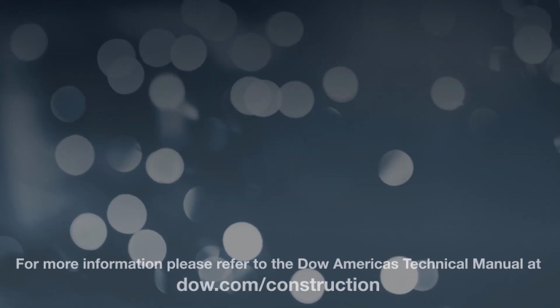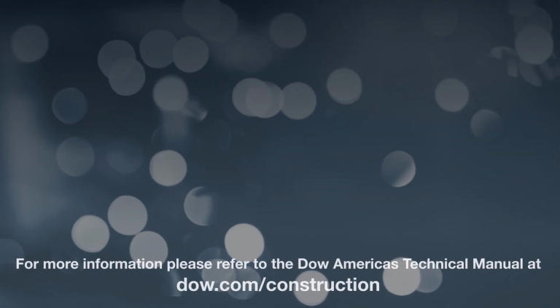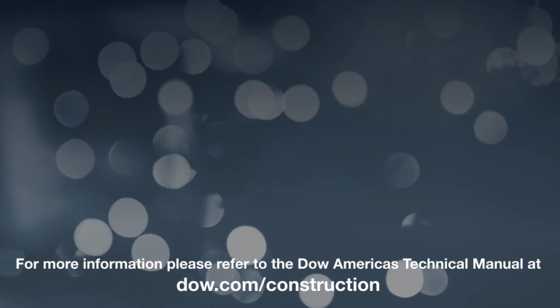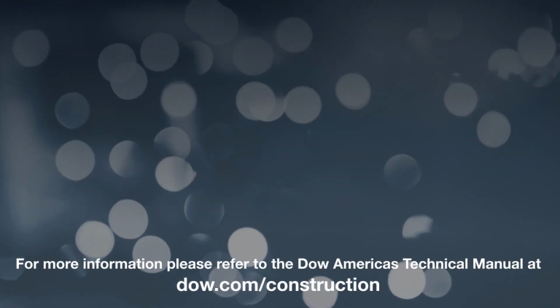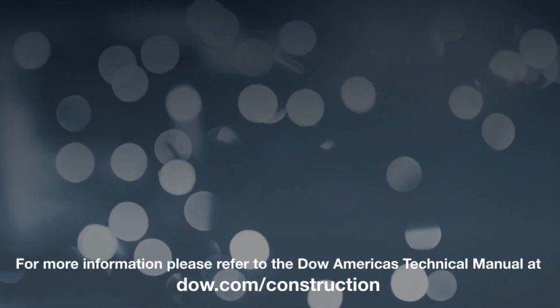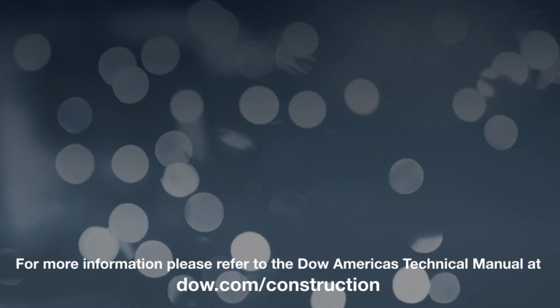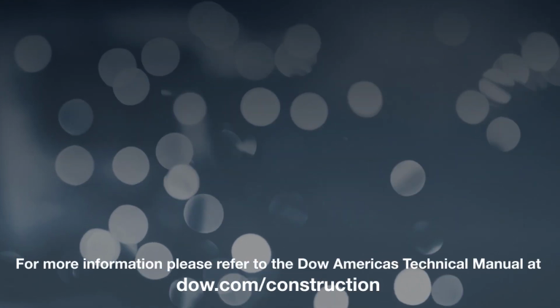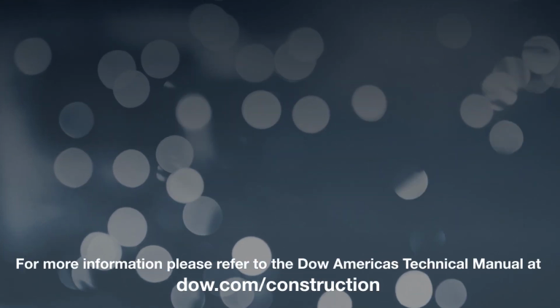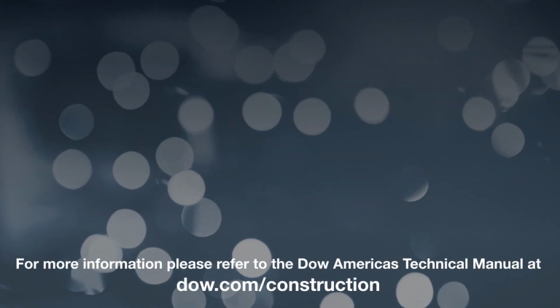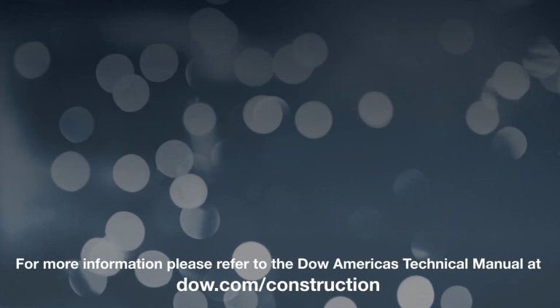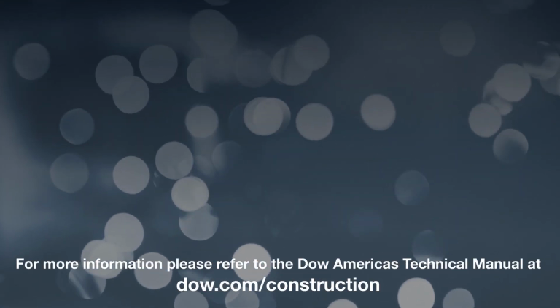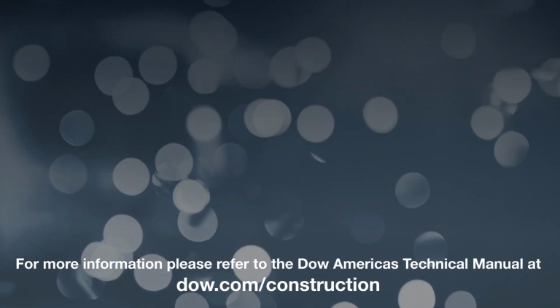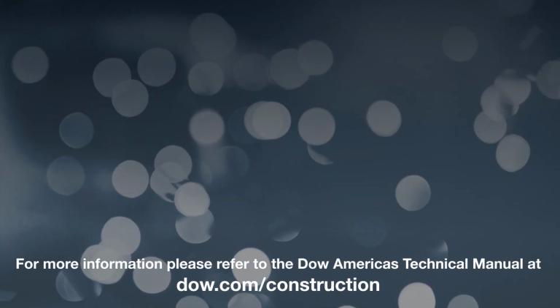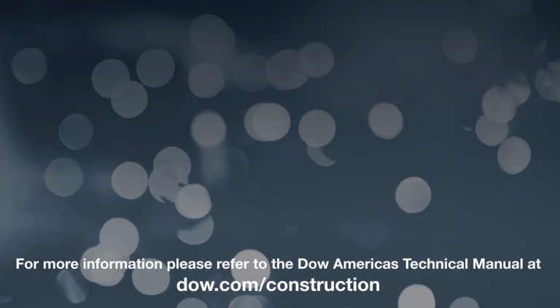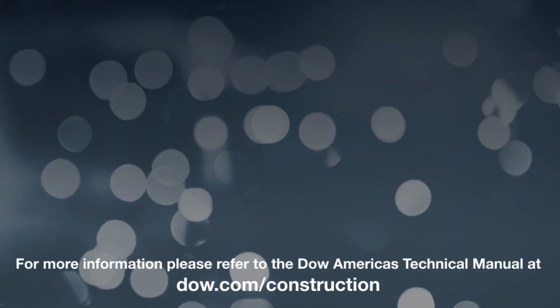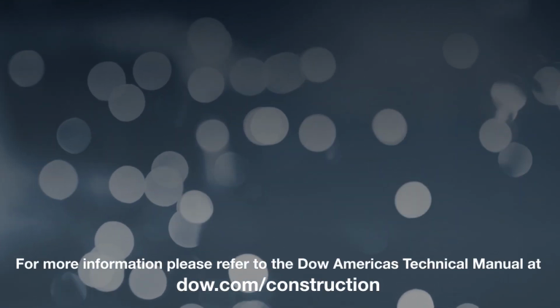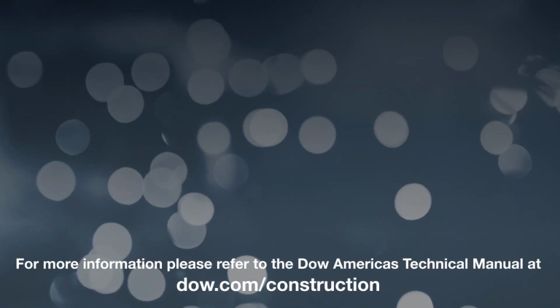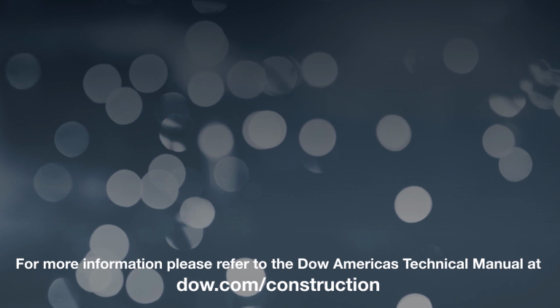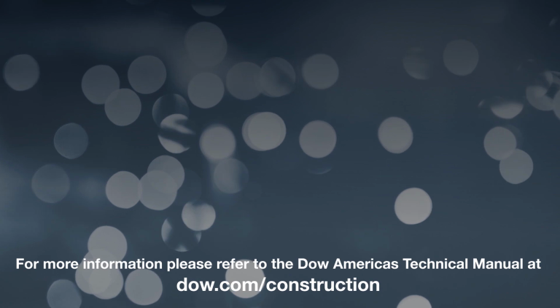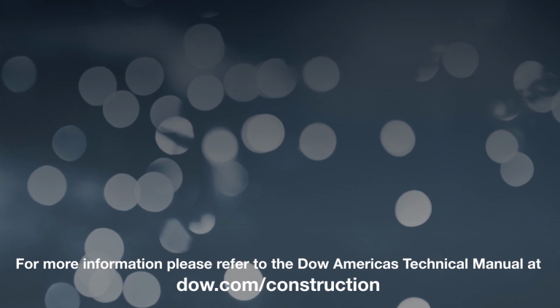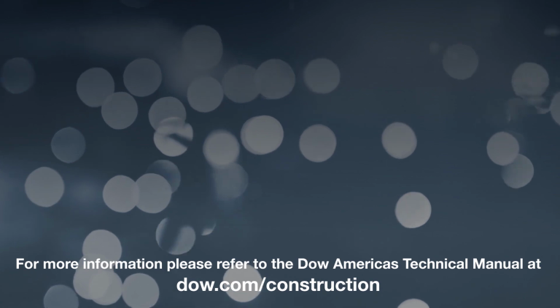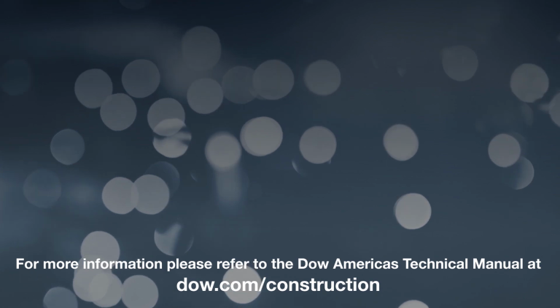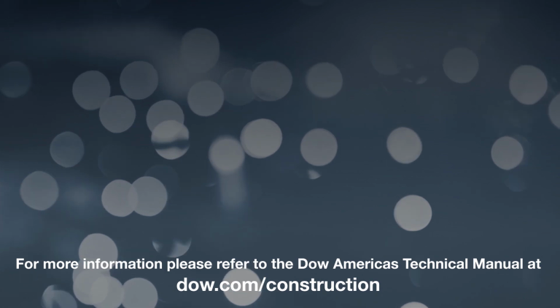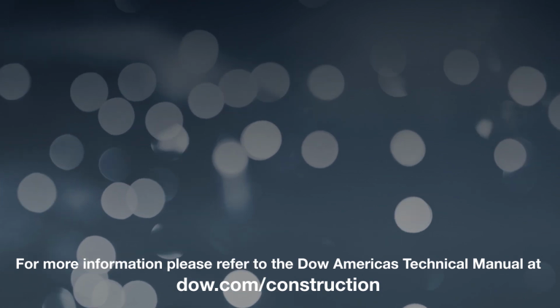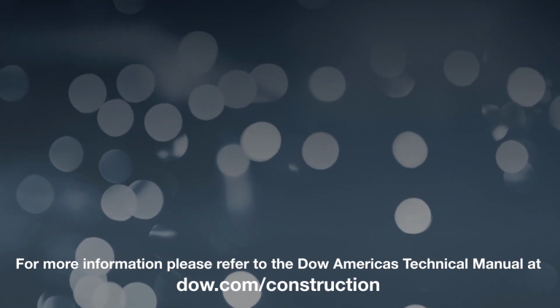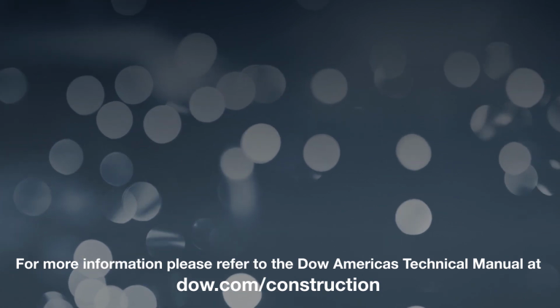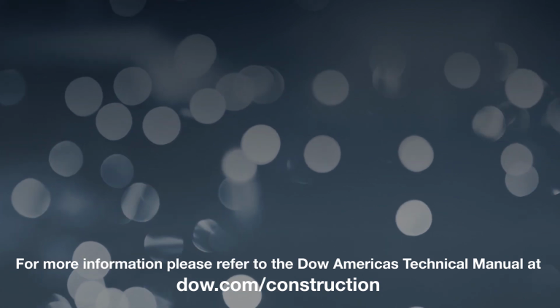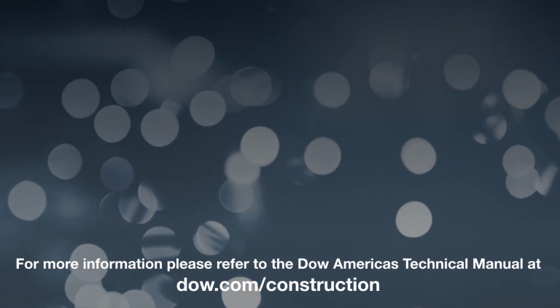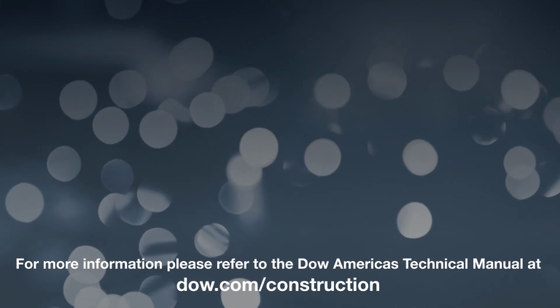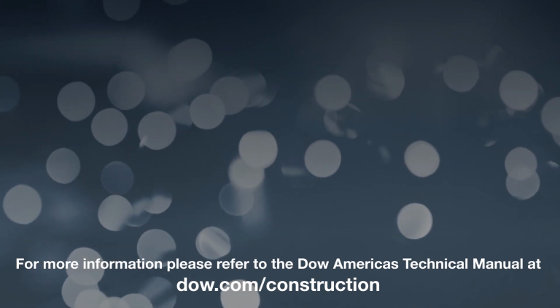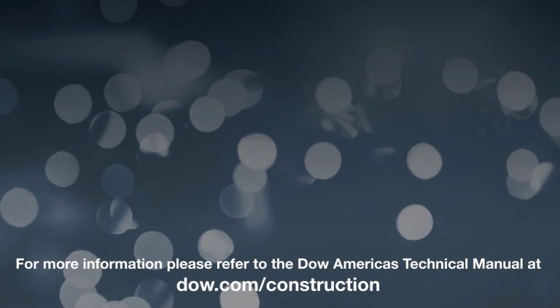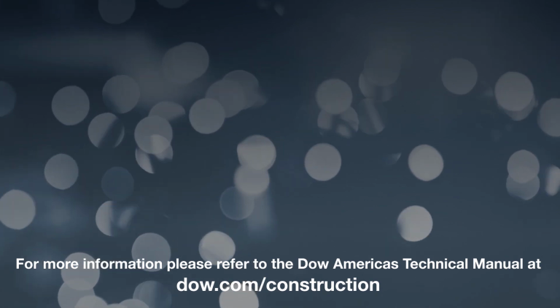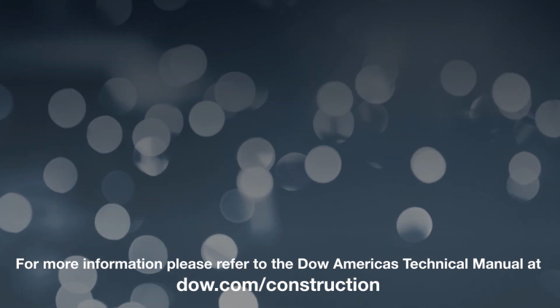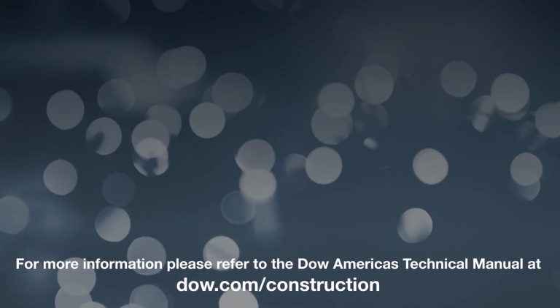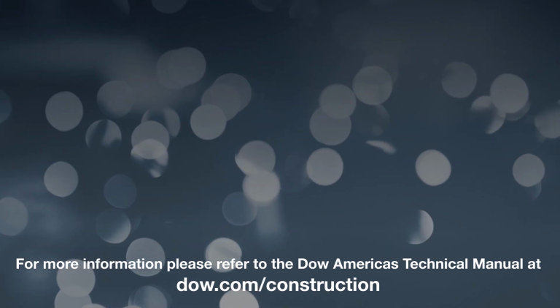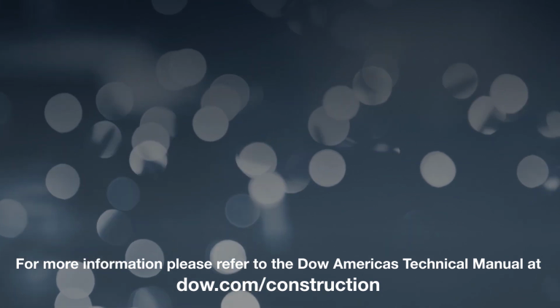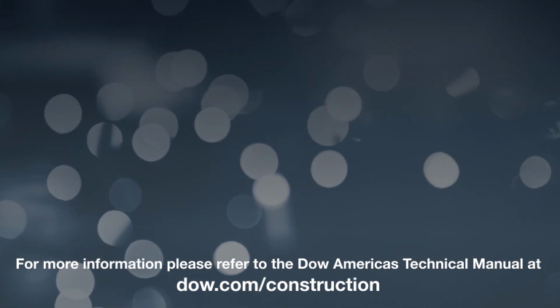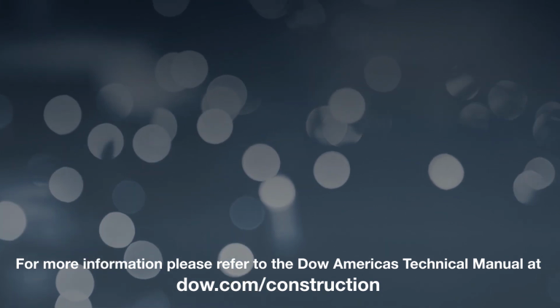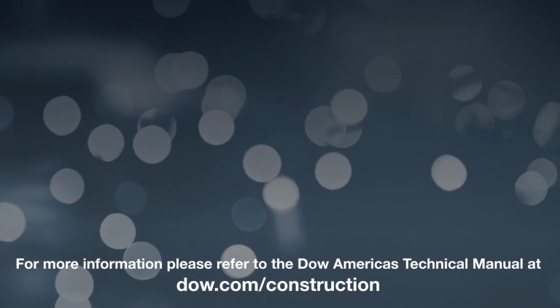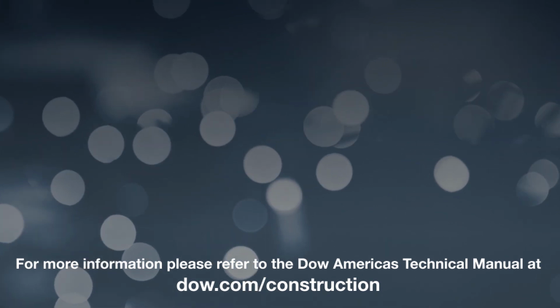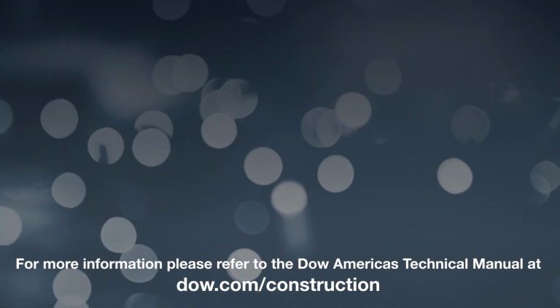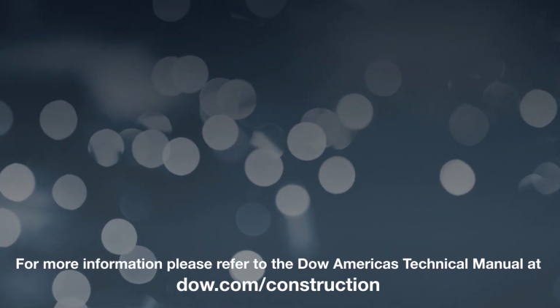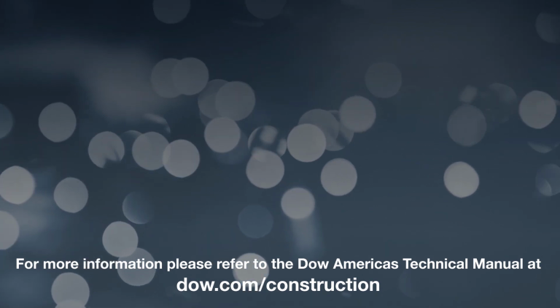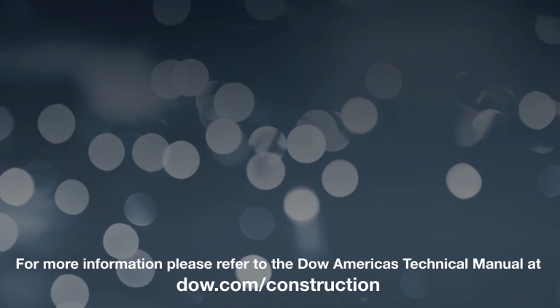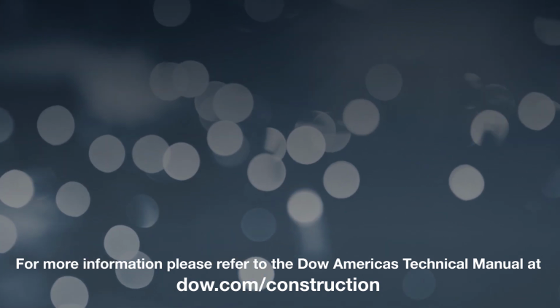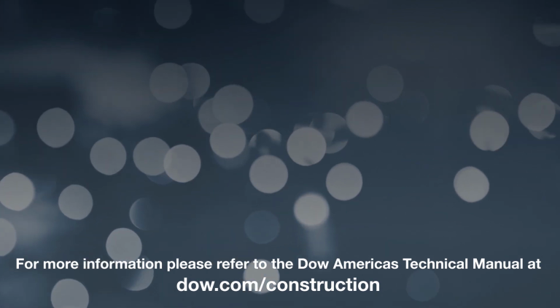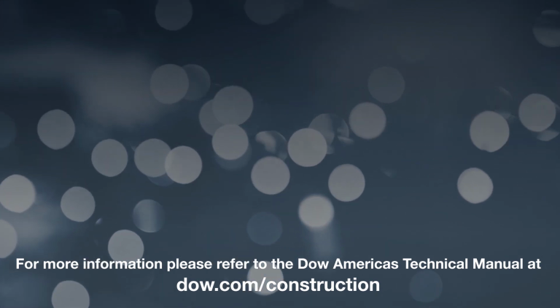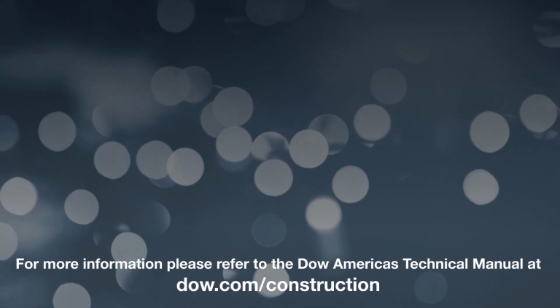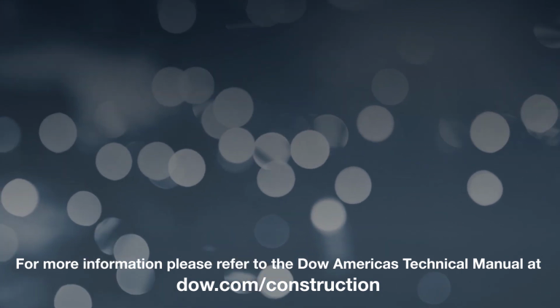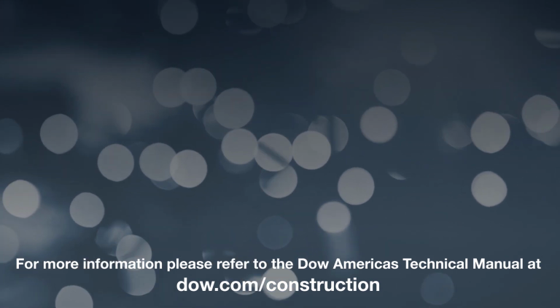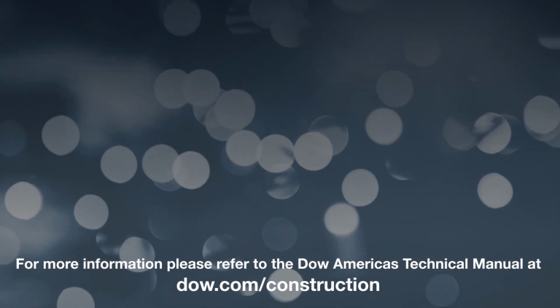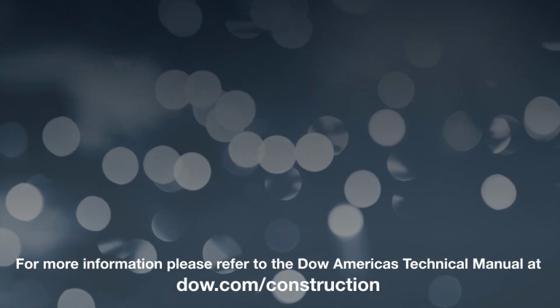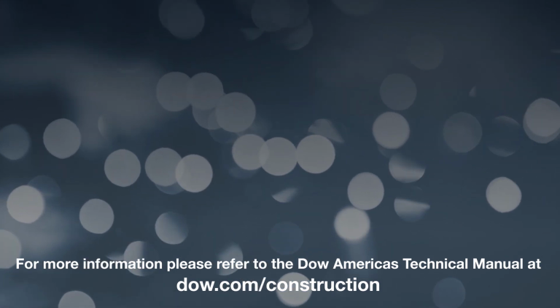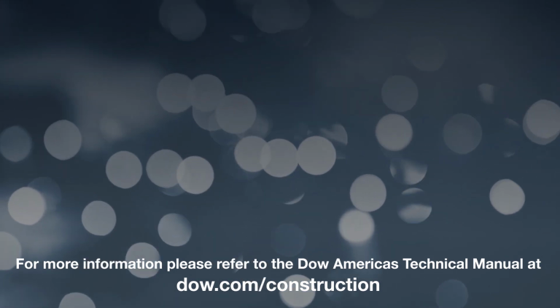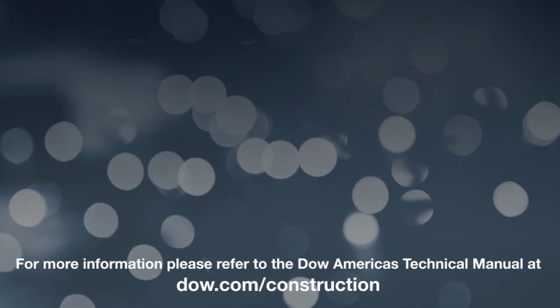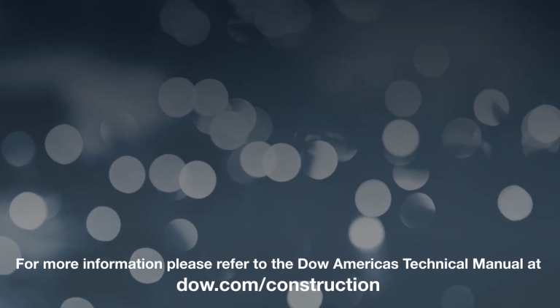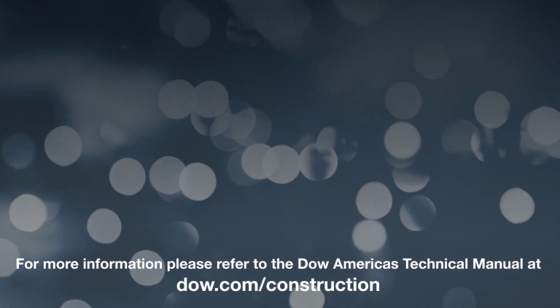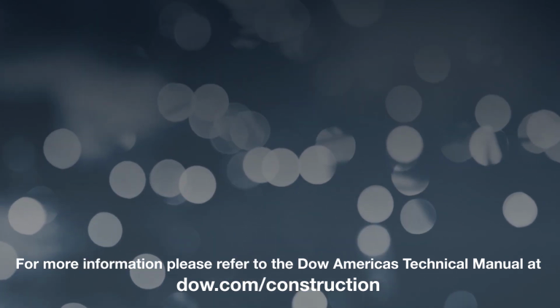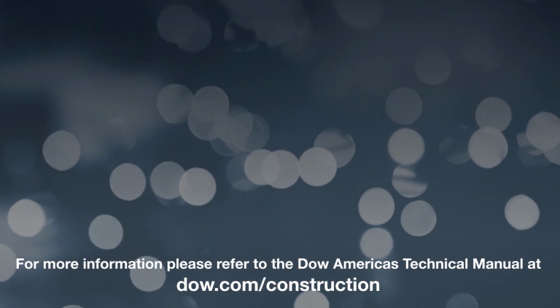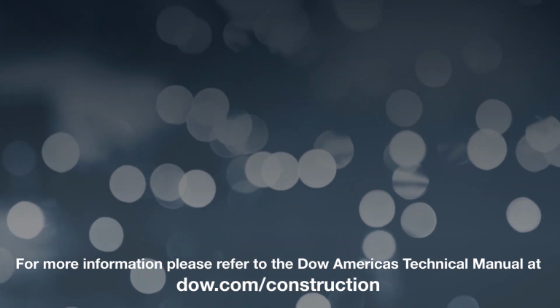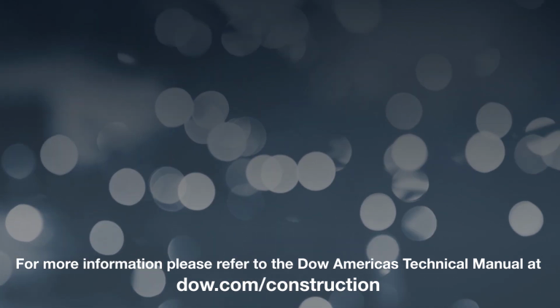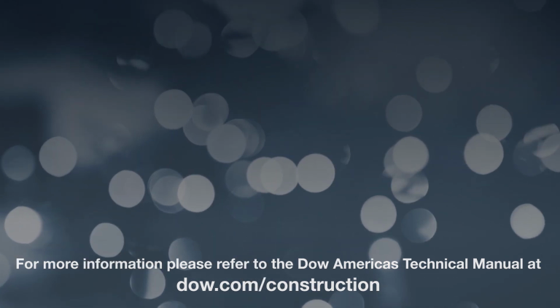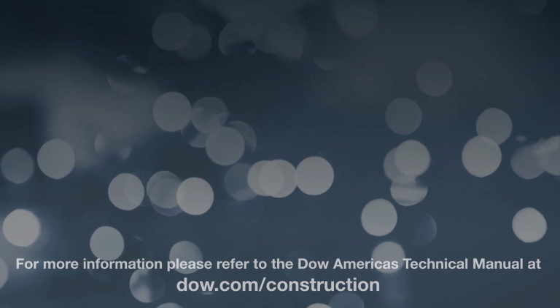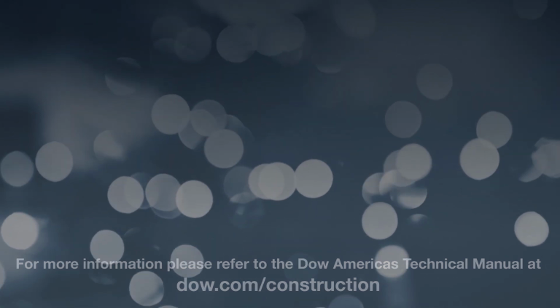For more information, please refer to the Dow Americas Technical Manual at dow.com/construction.